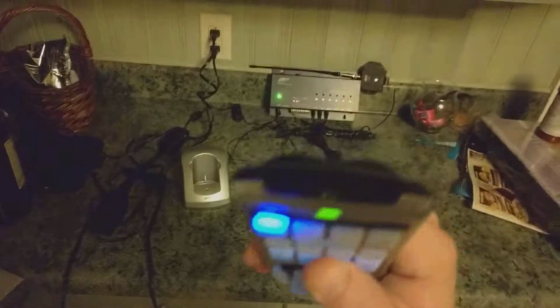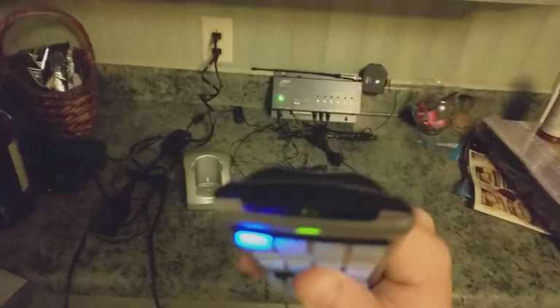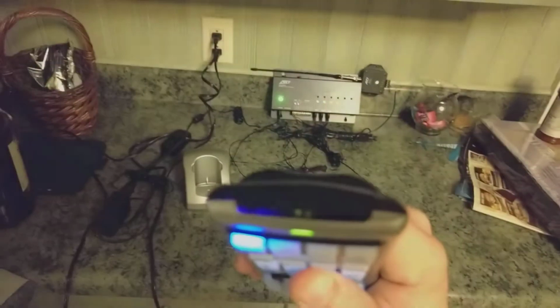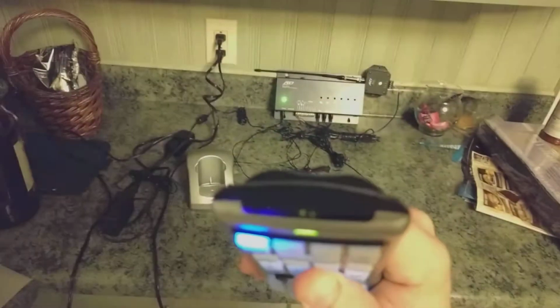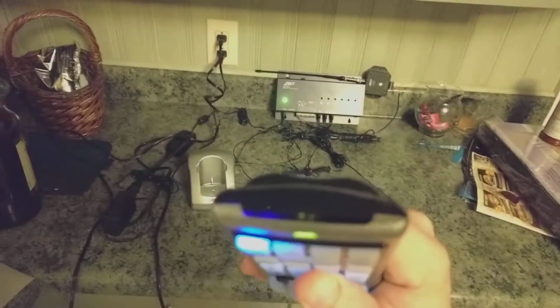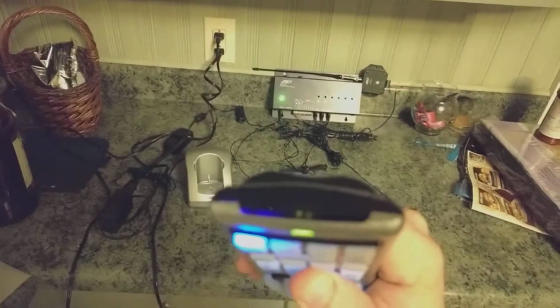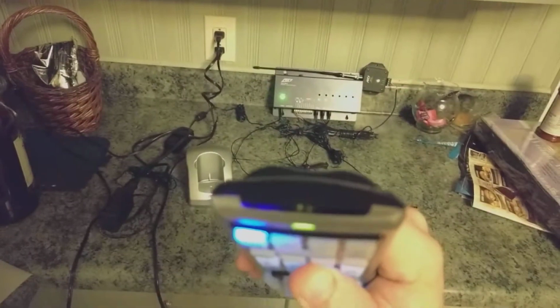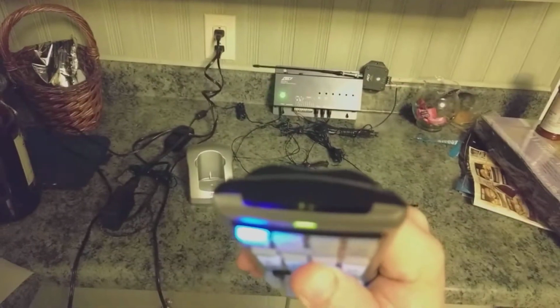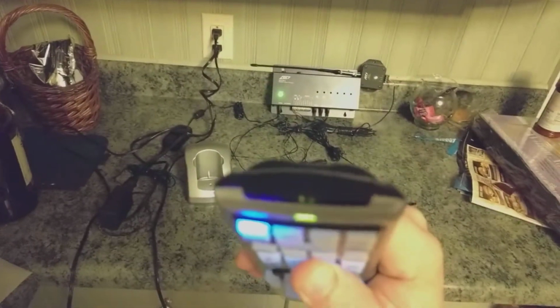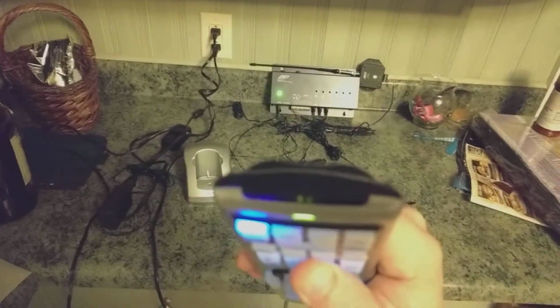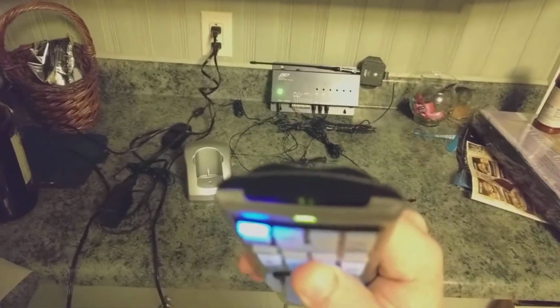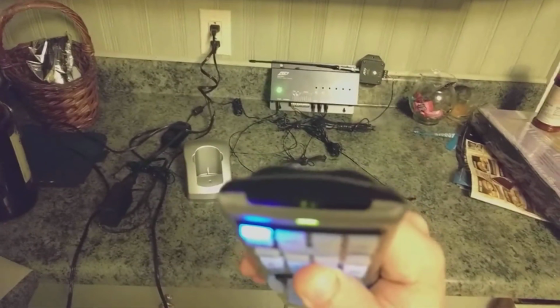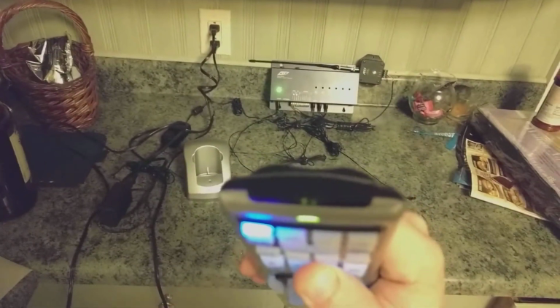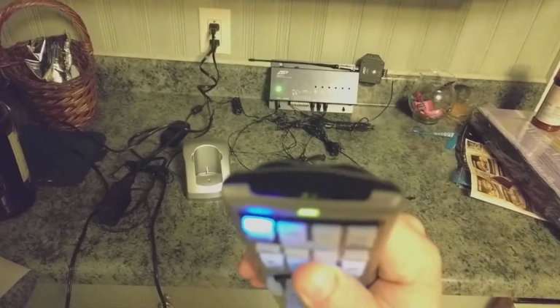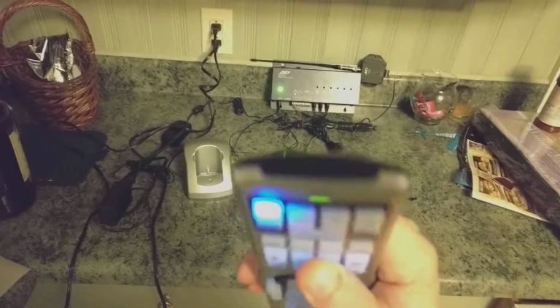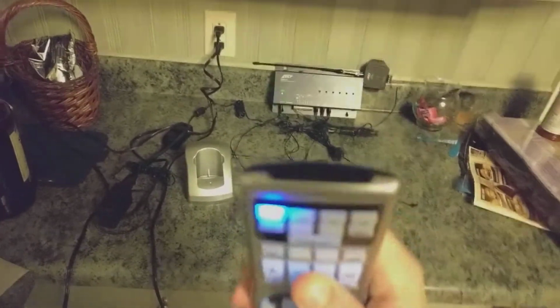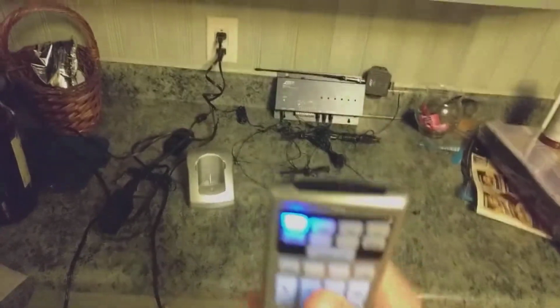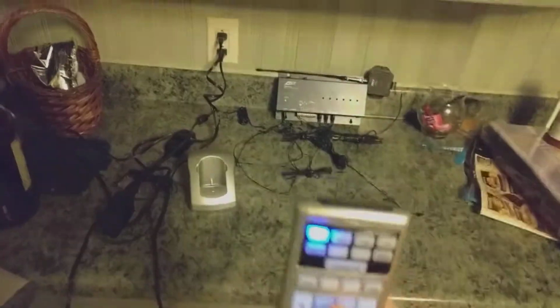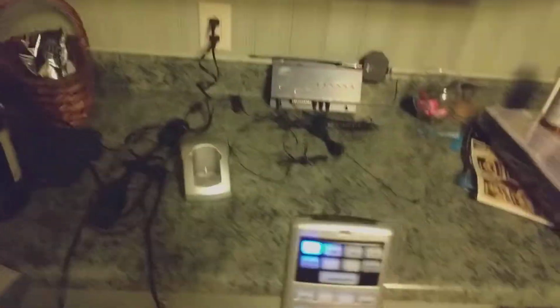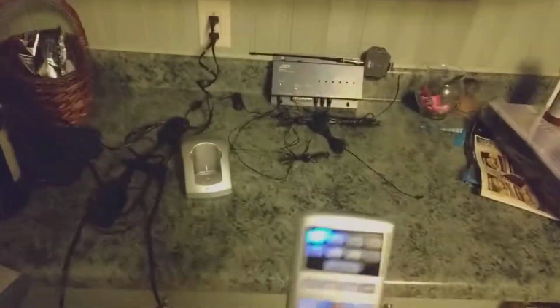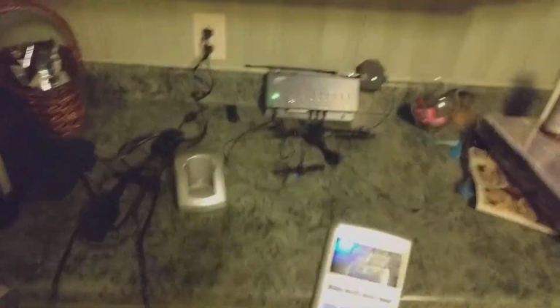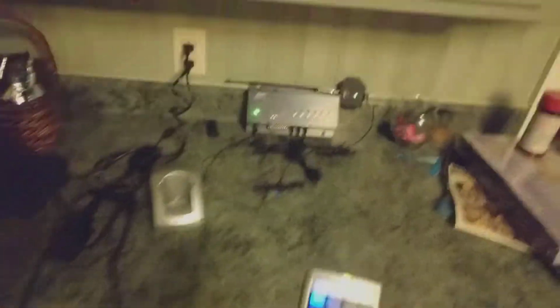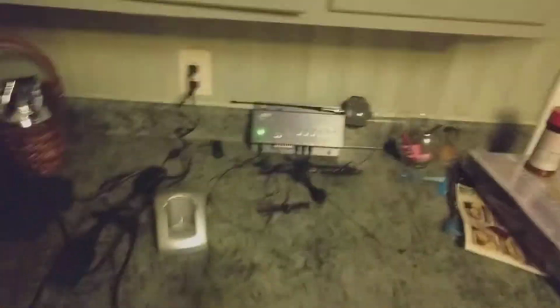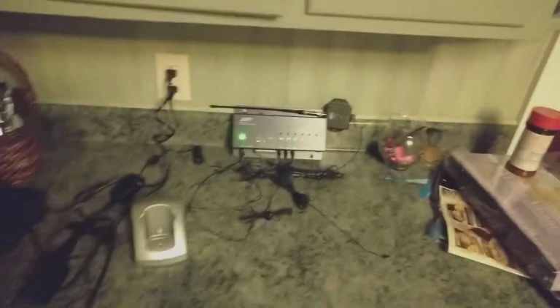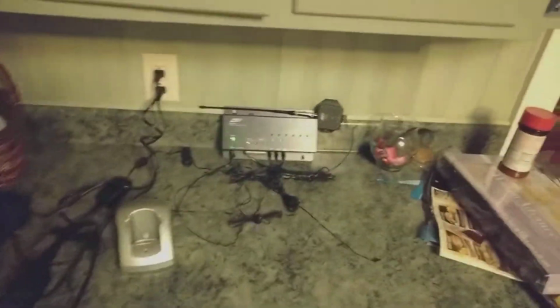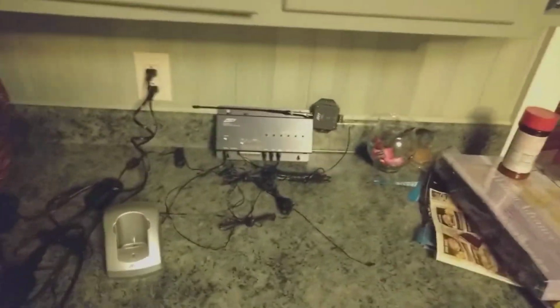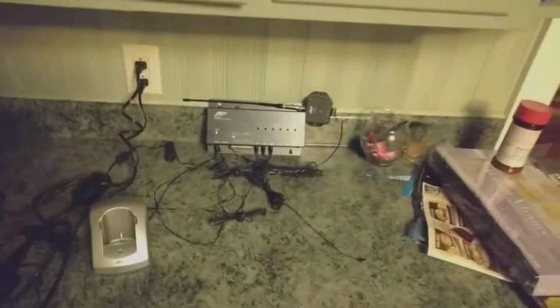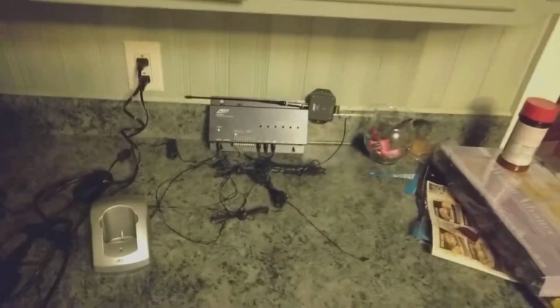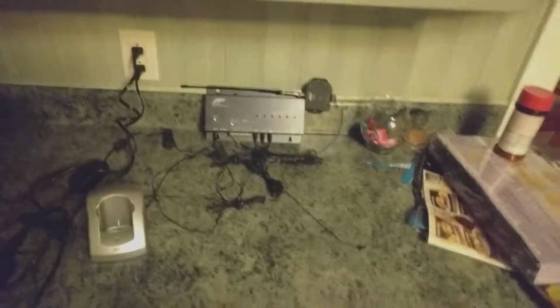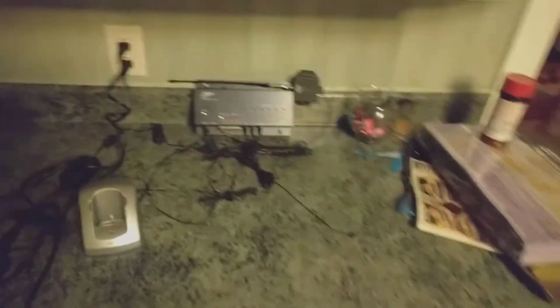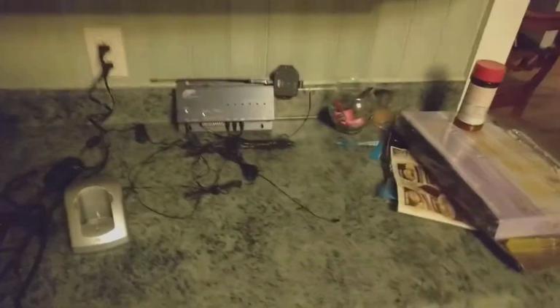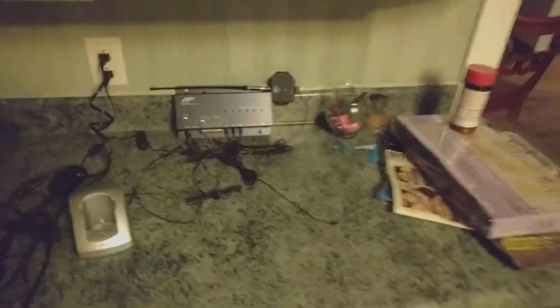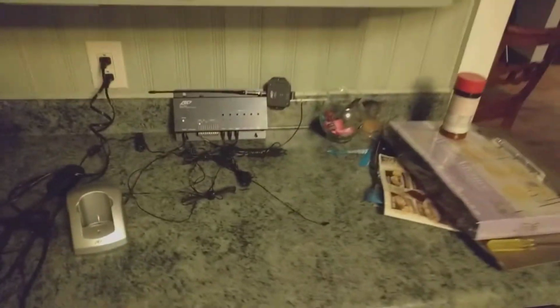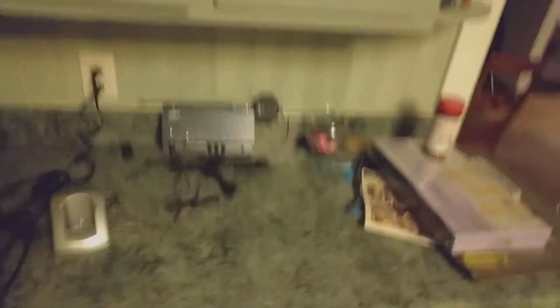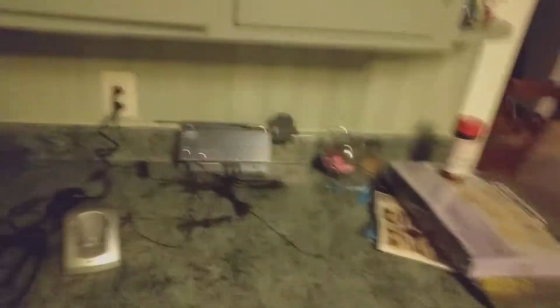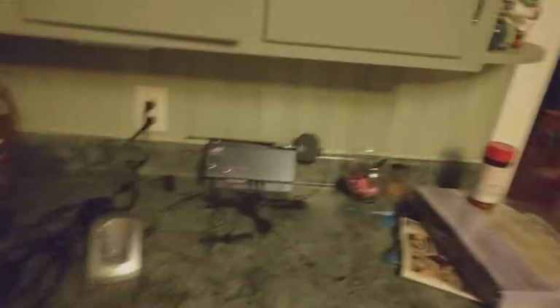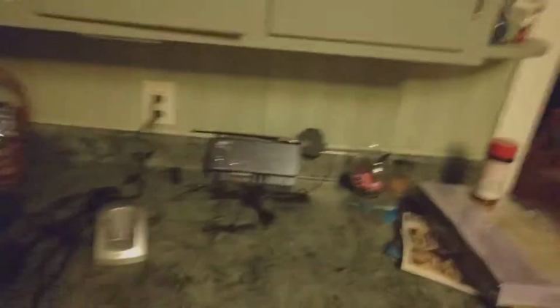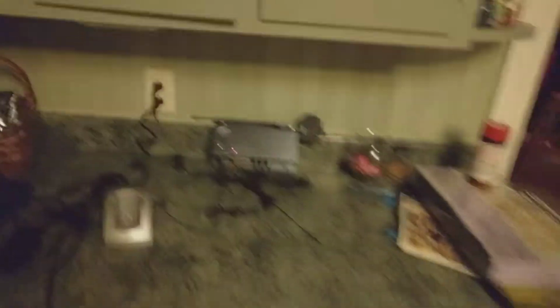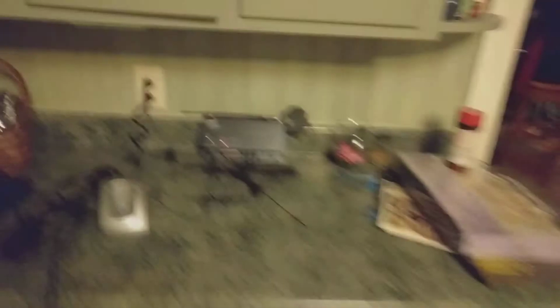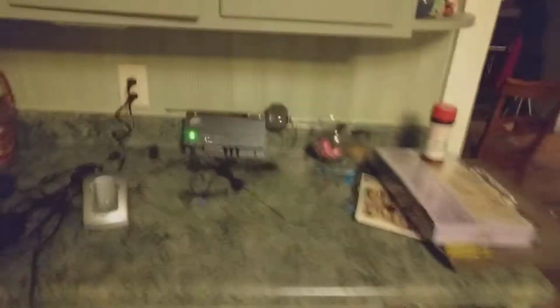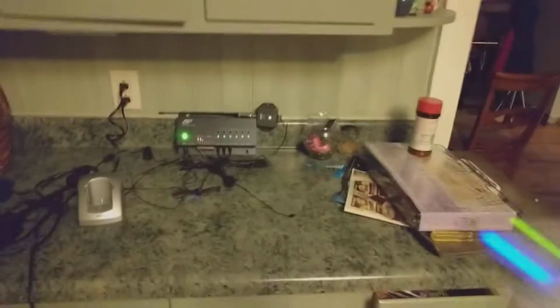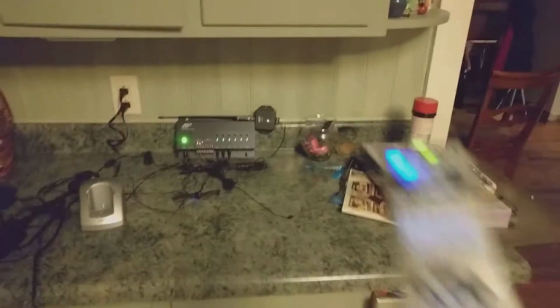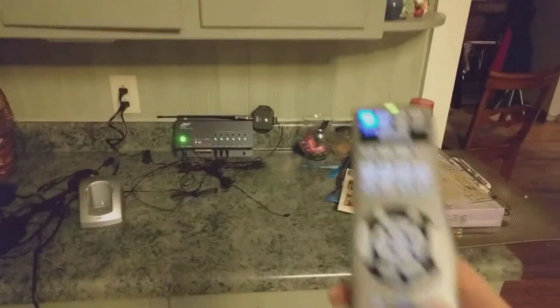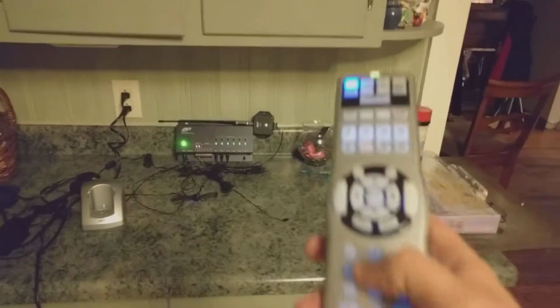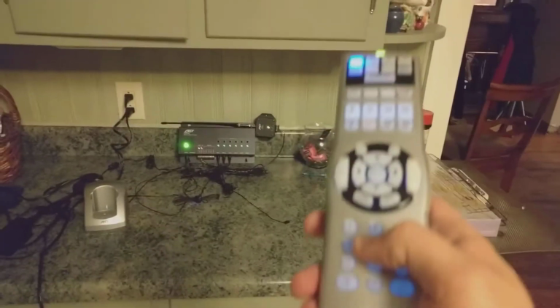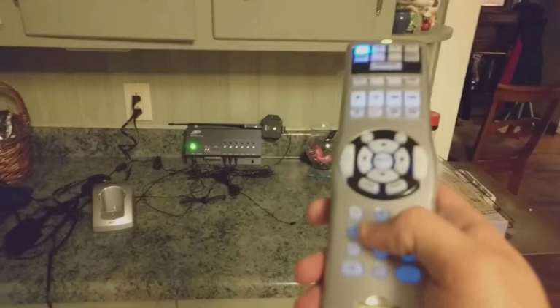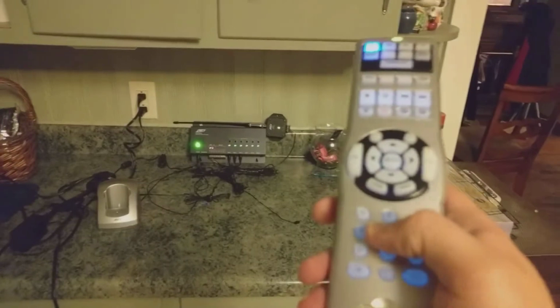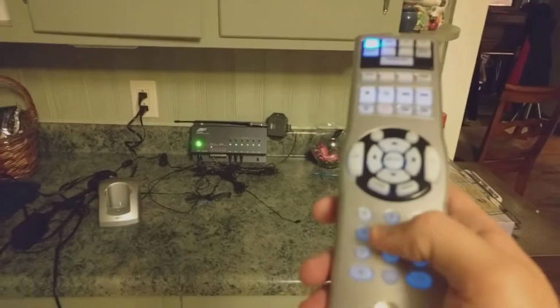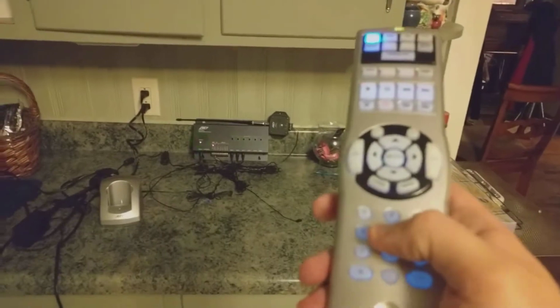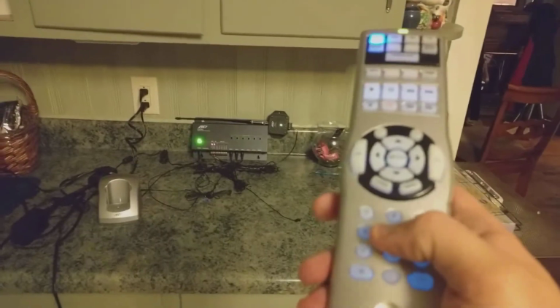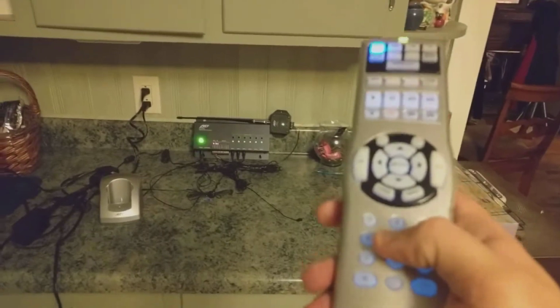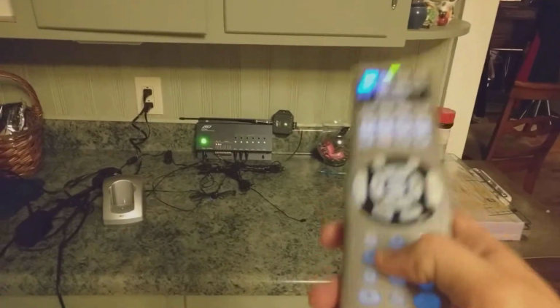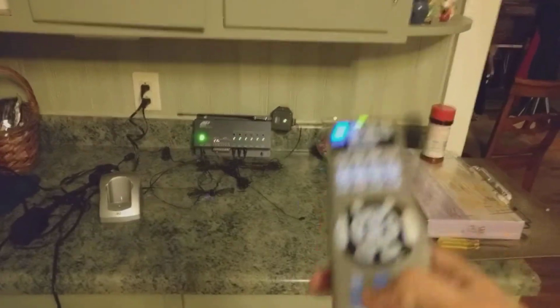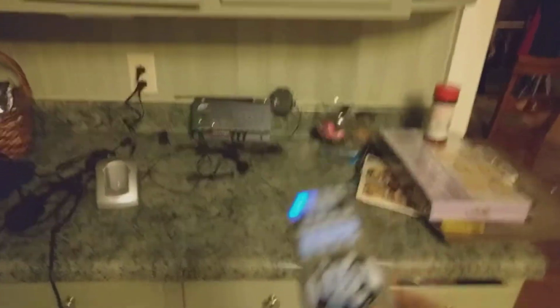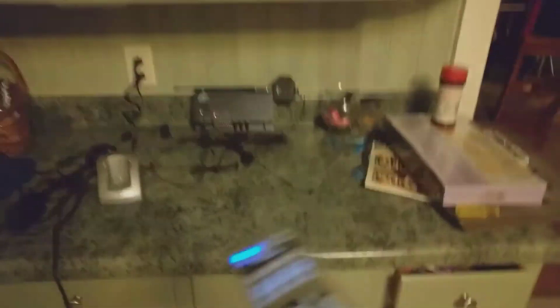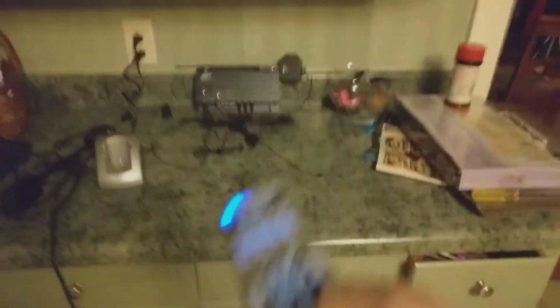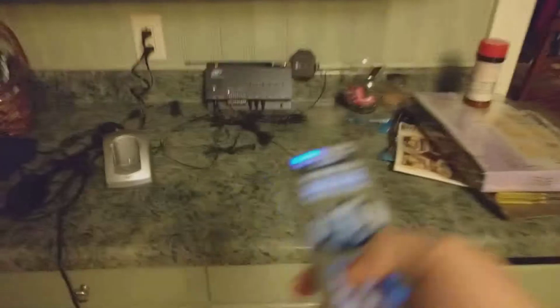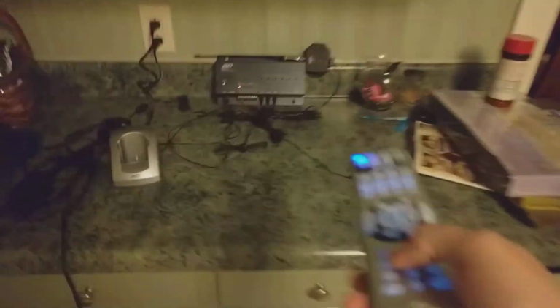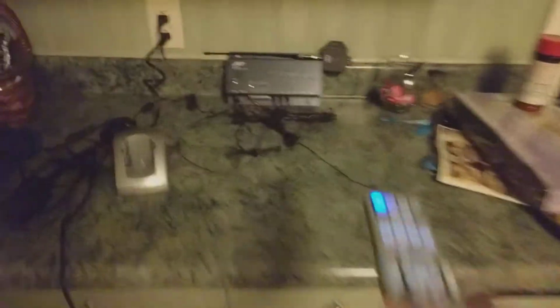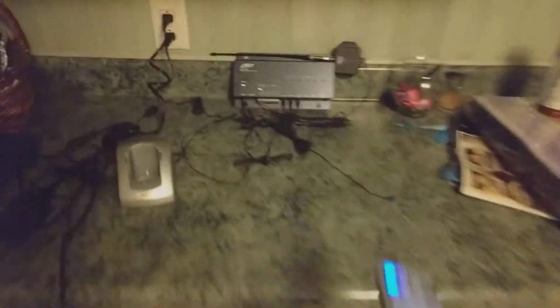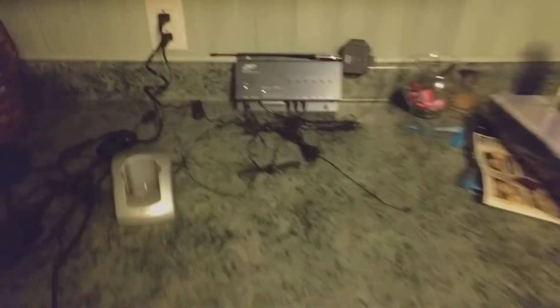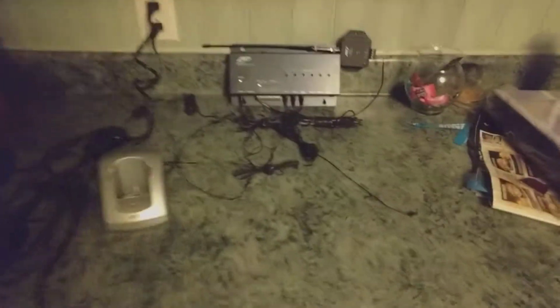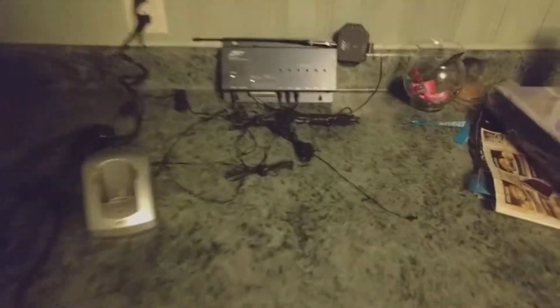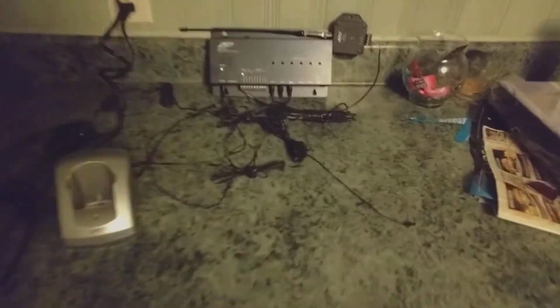This has infrared direct if you want to go to something, but also you can be across the house and still control your devices.